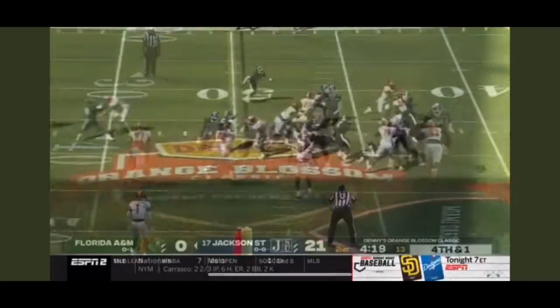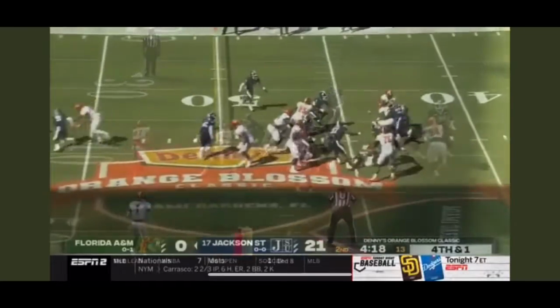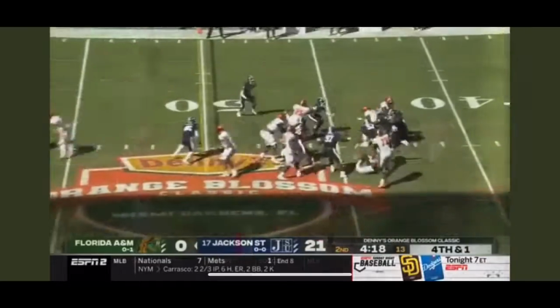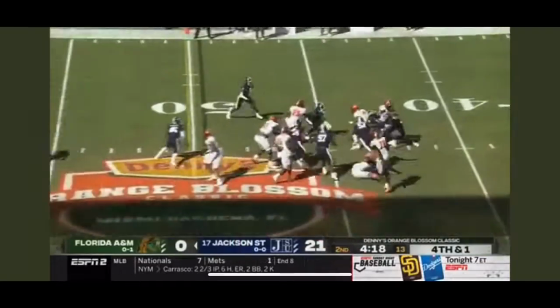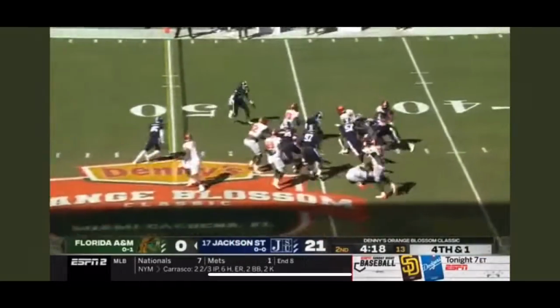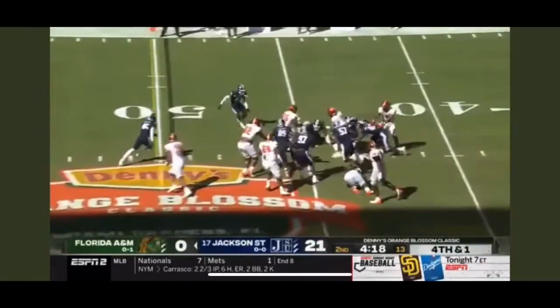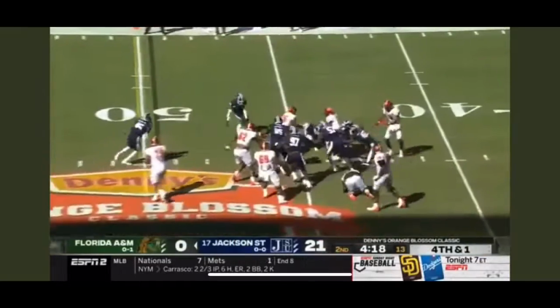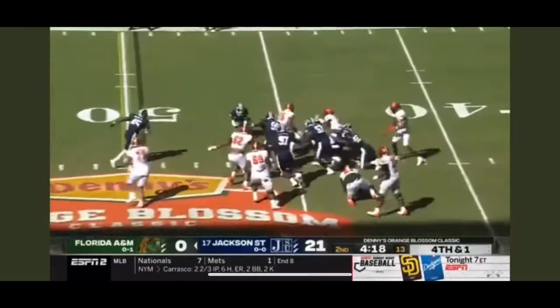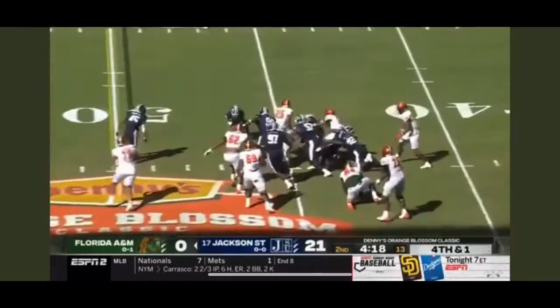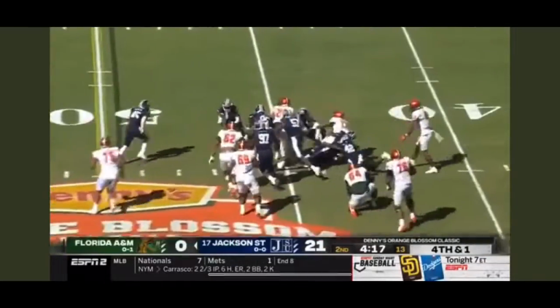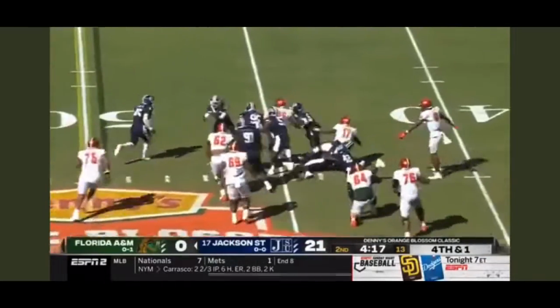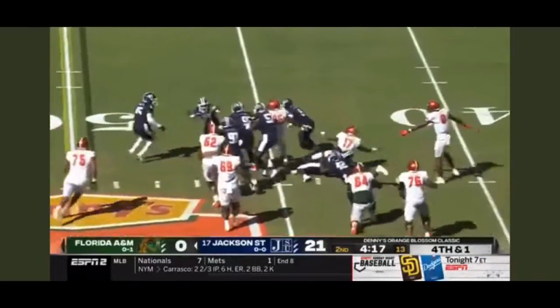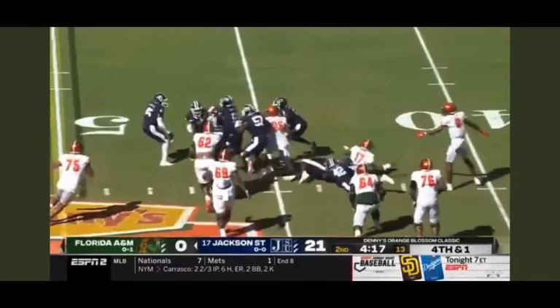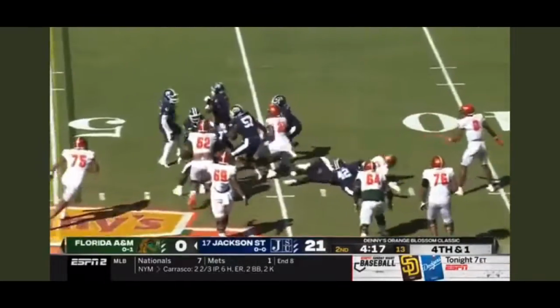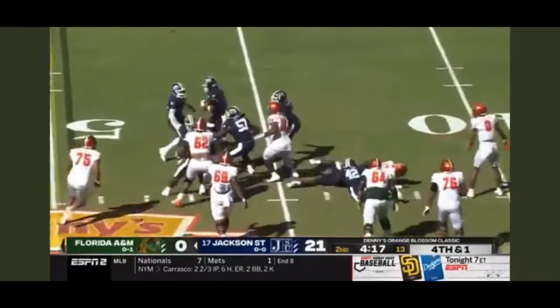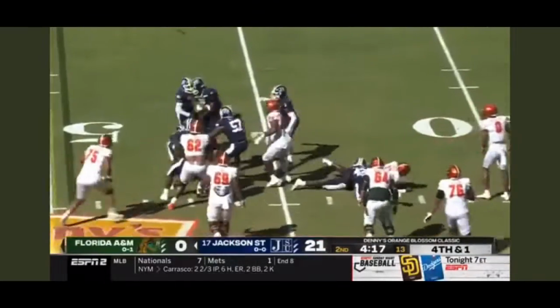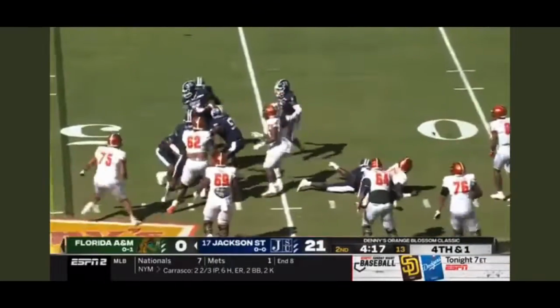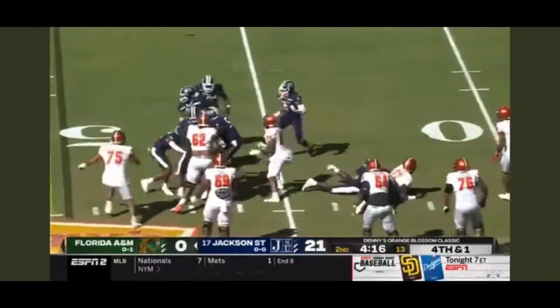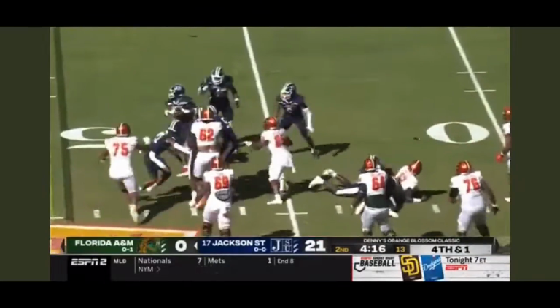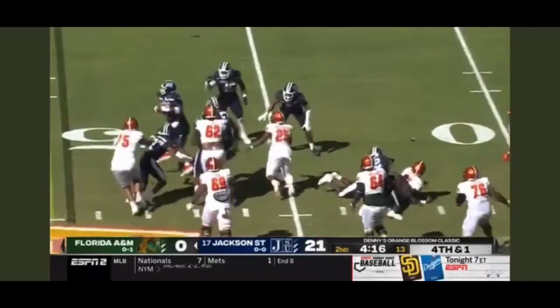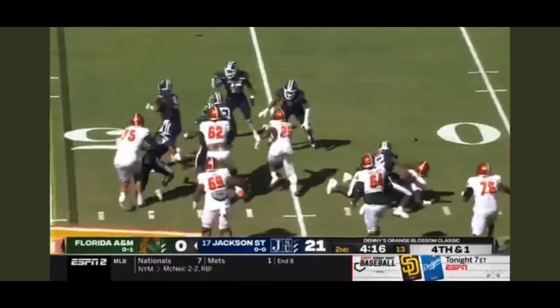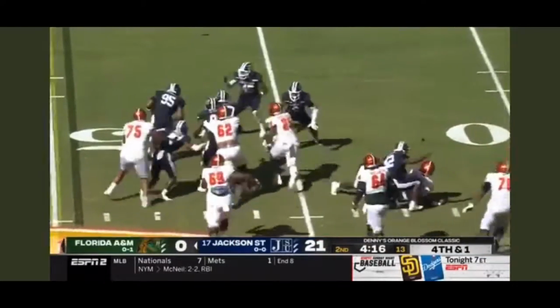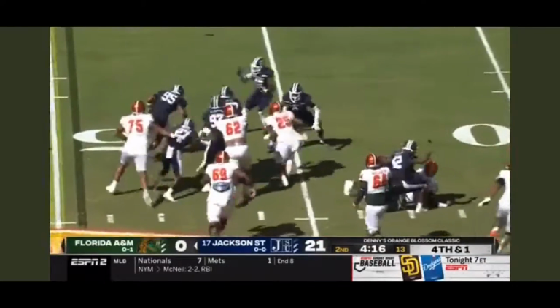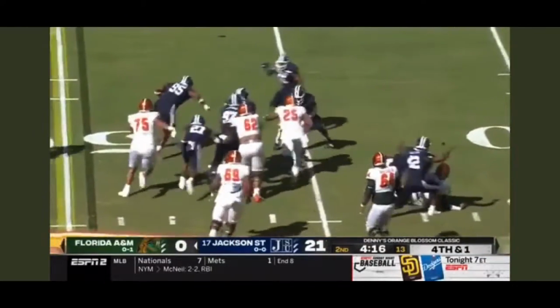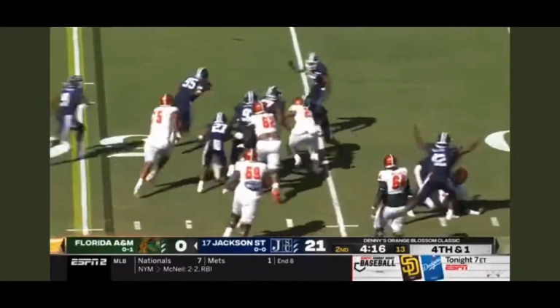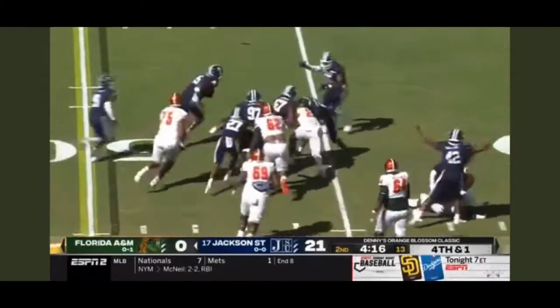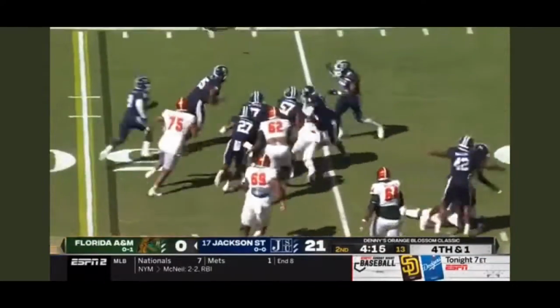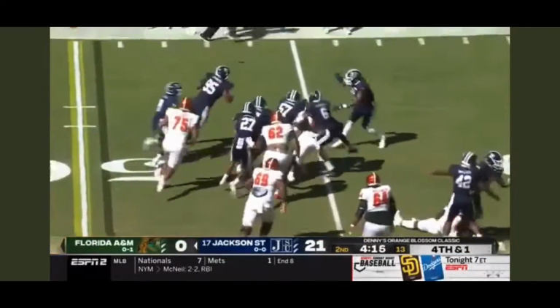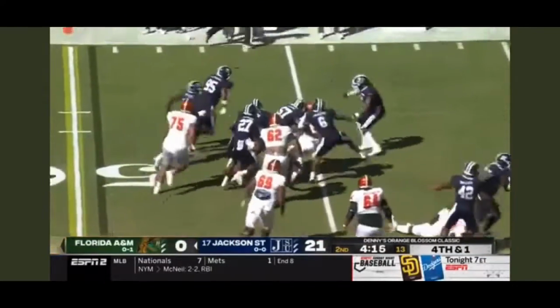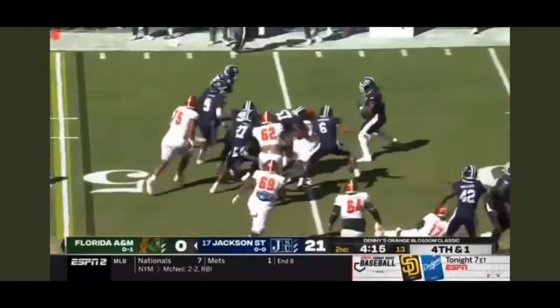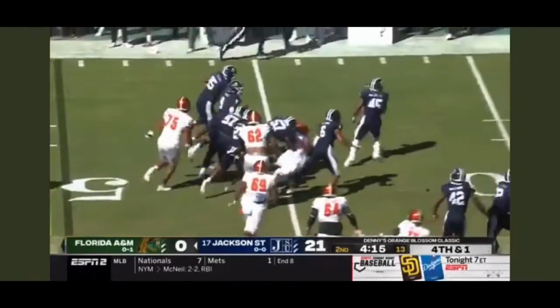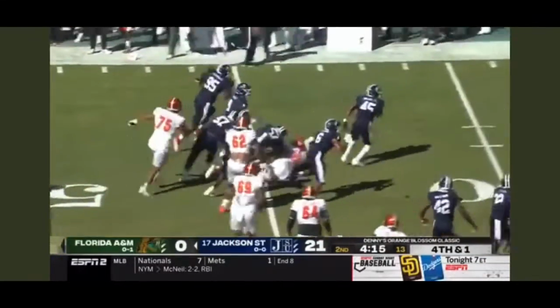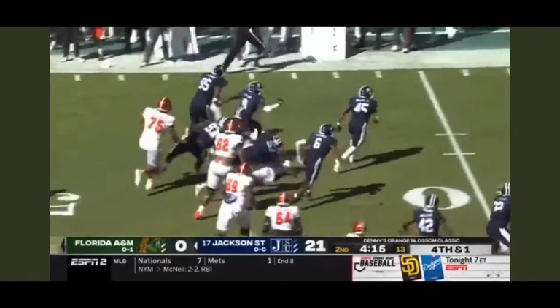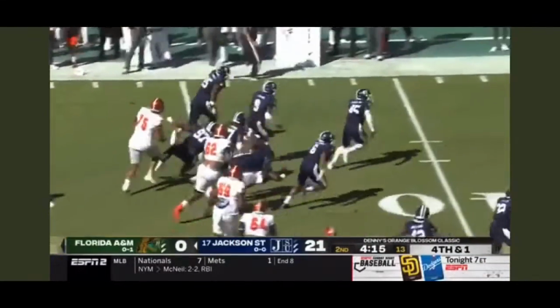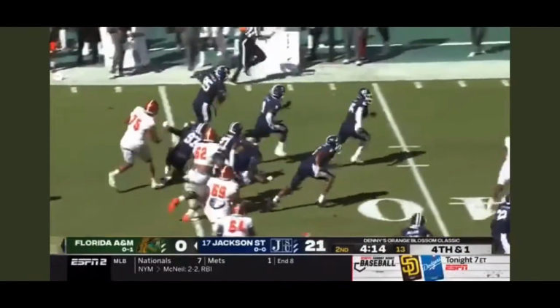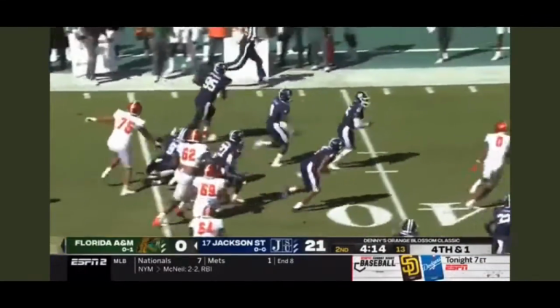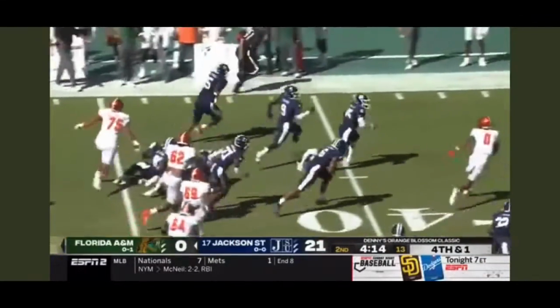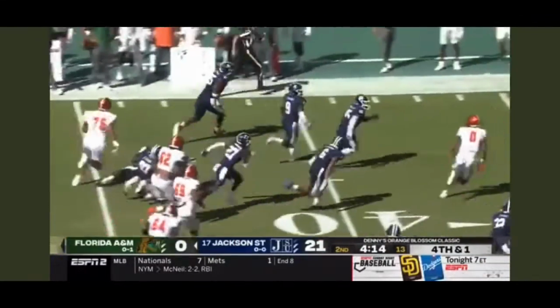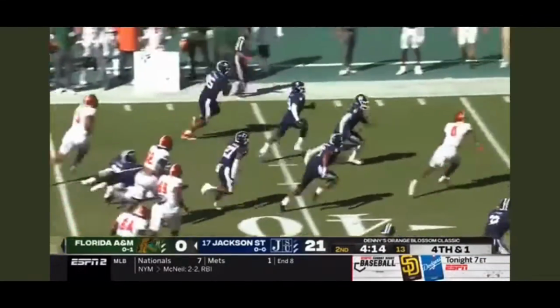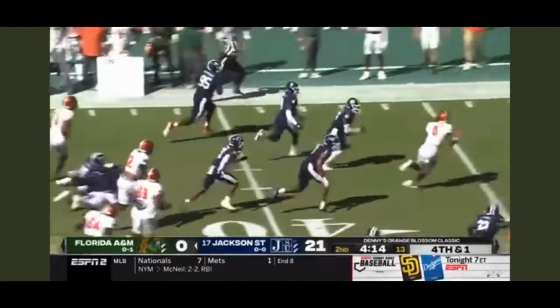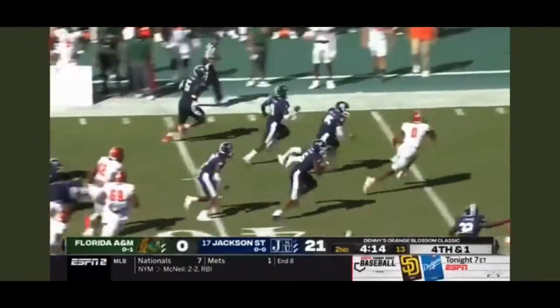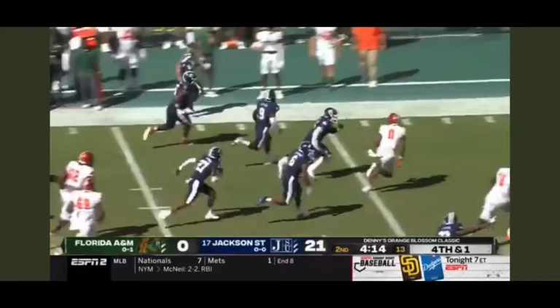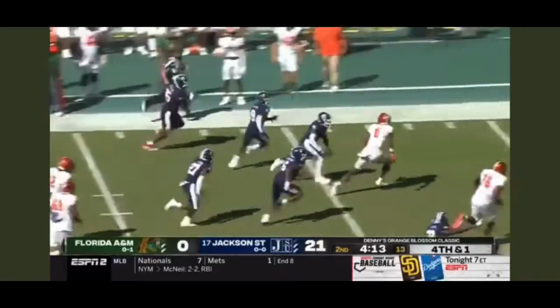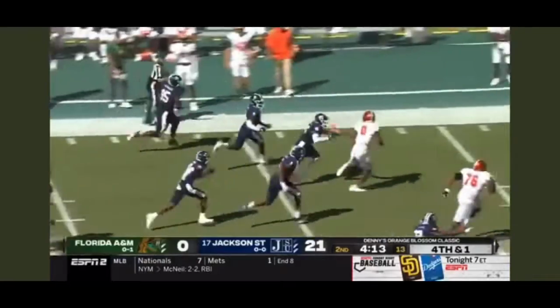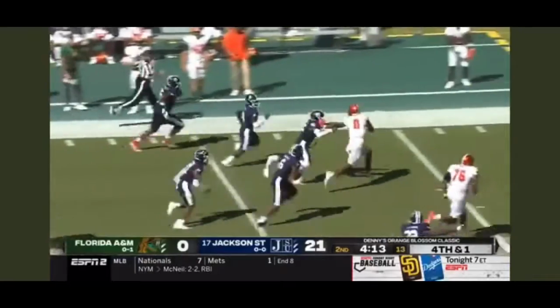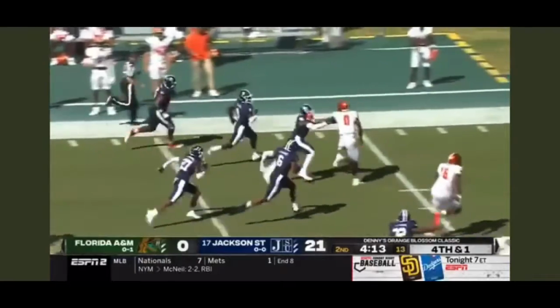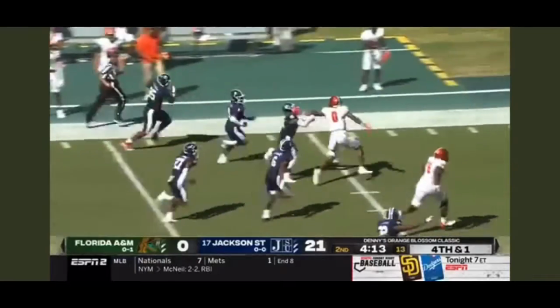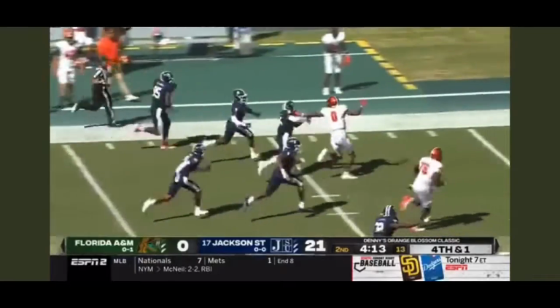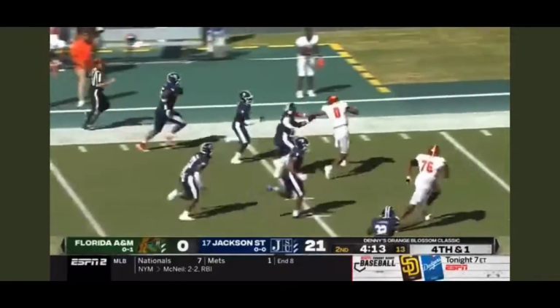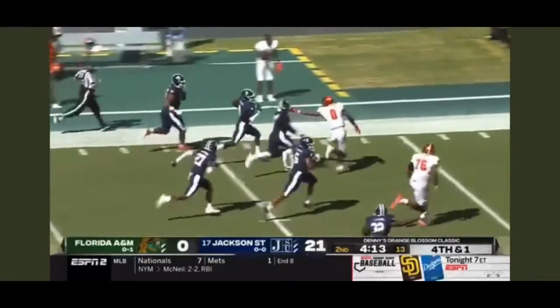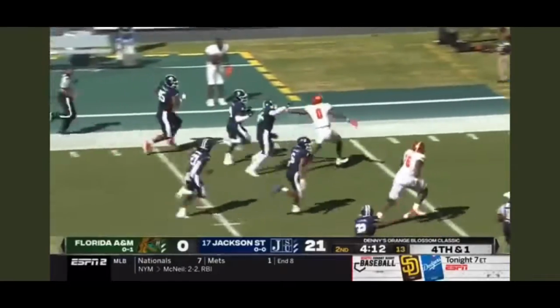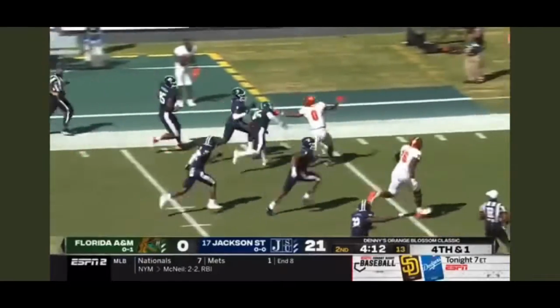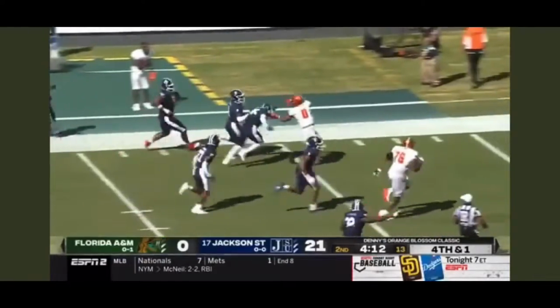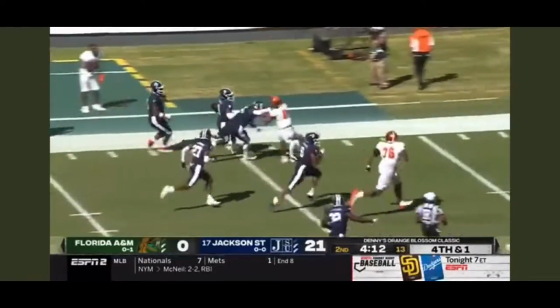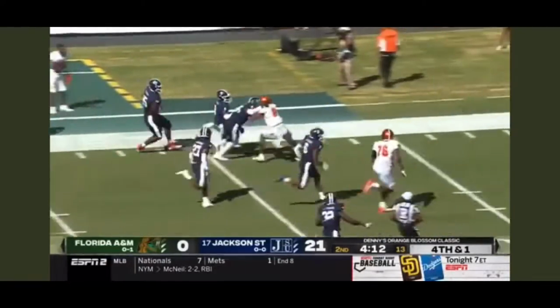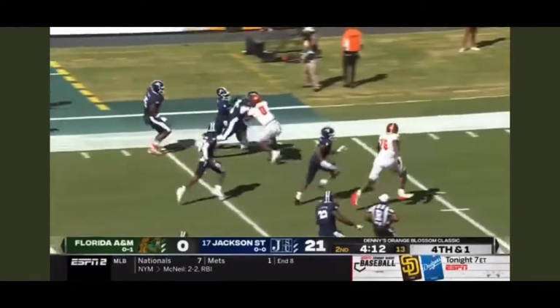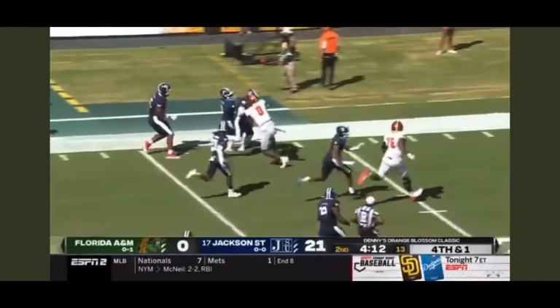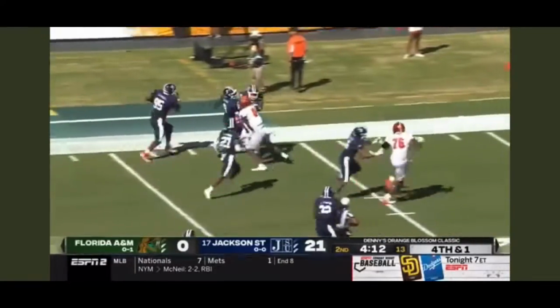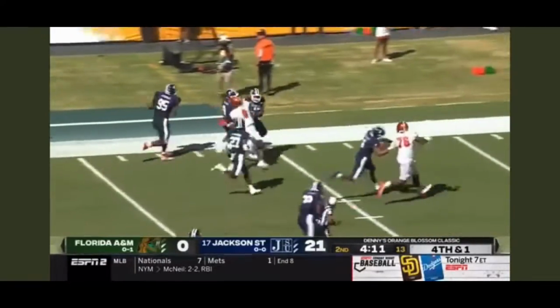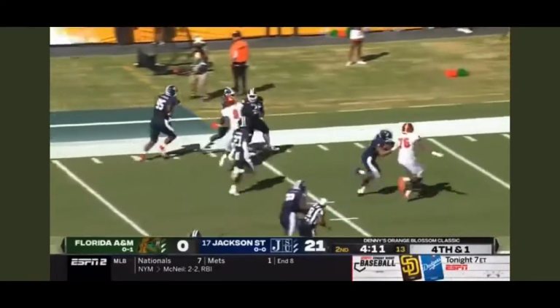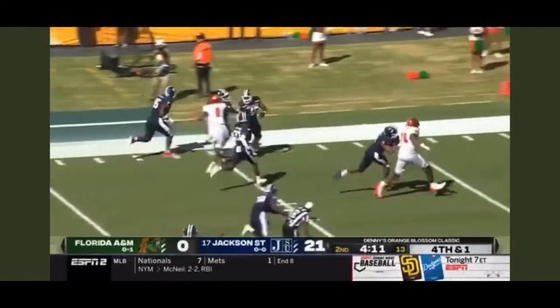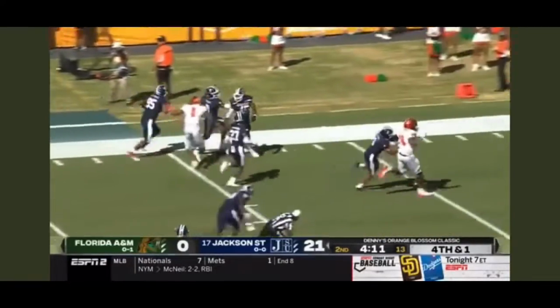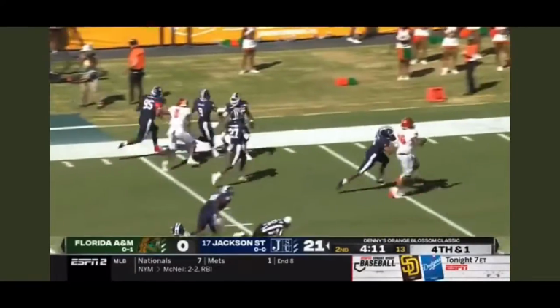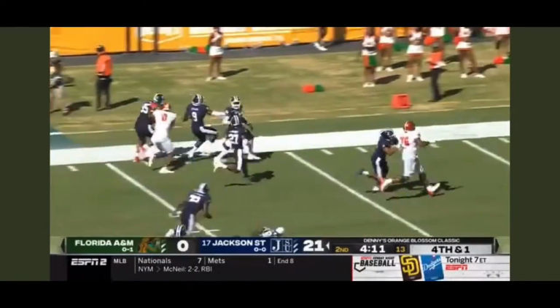He likes to throw in — a dangerous play. Oh no, you can't do that. And Jackson State coming up with it on the return.